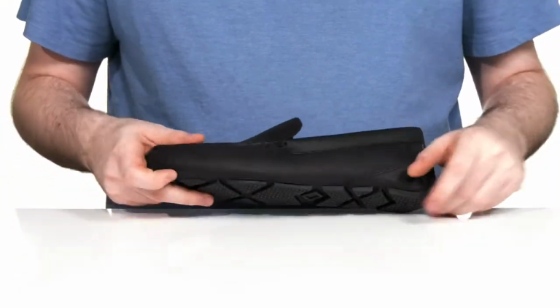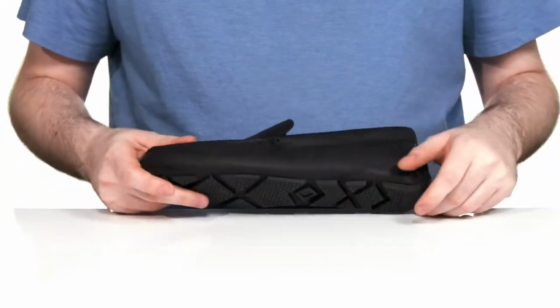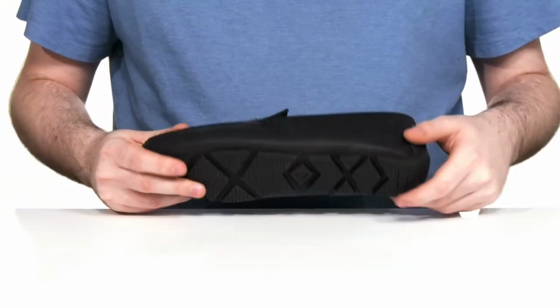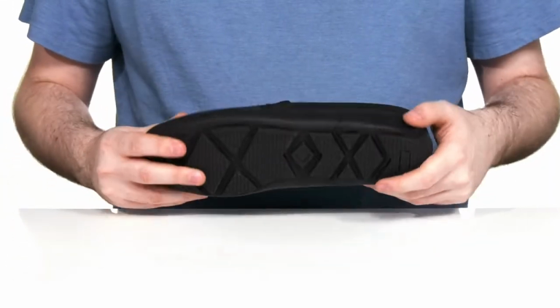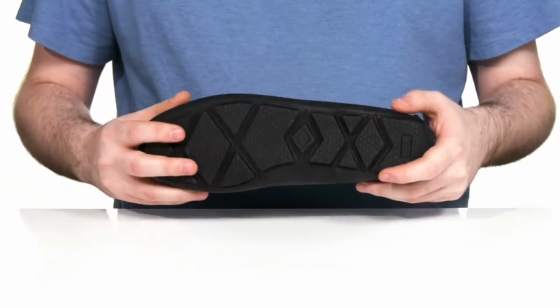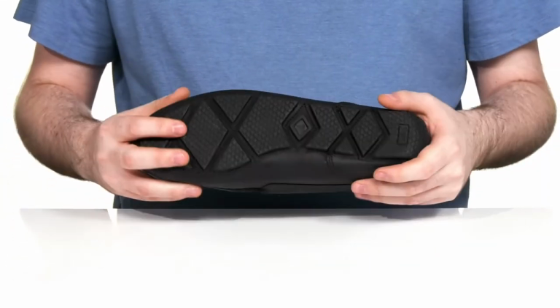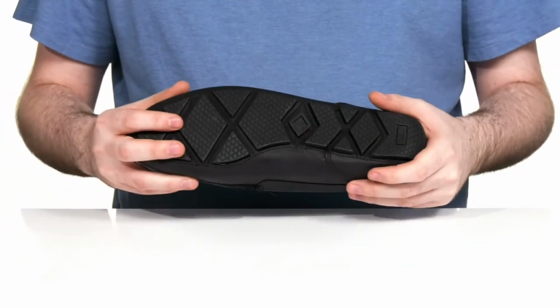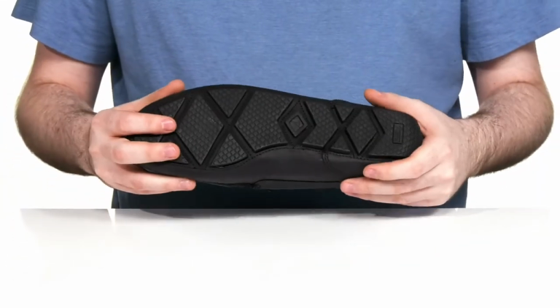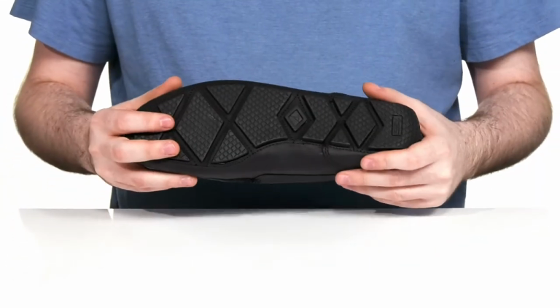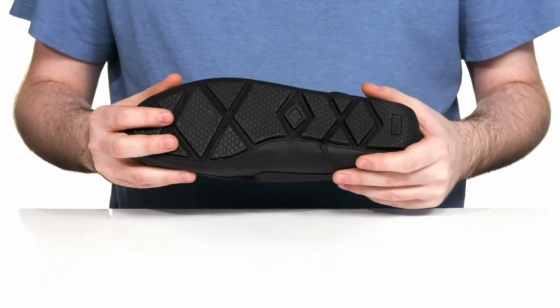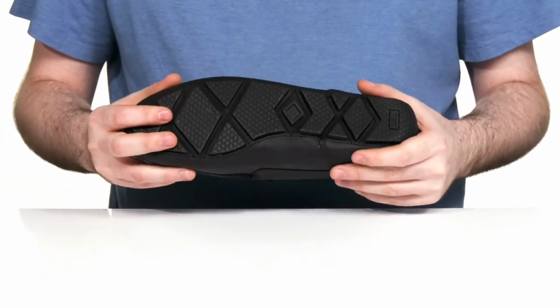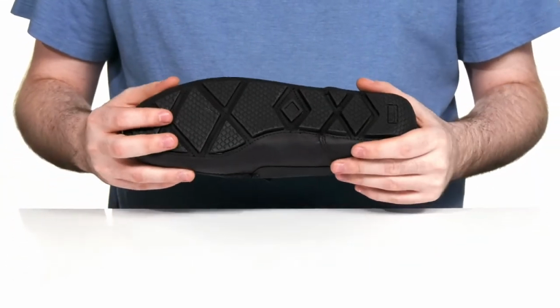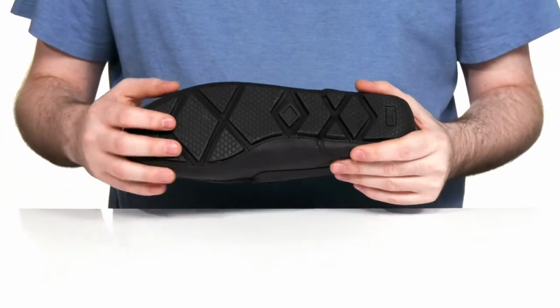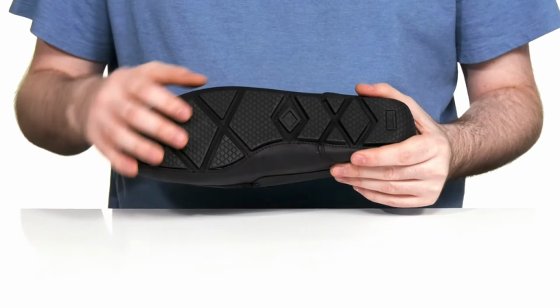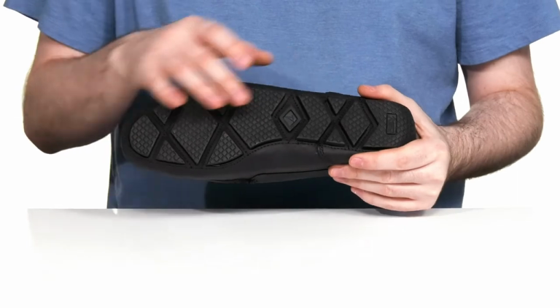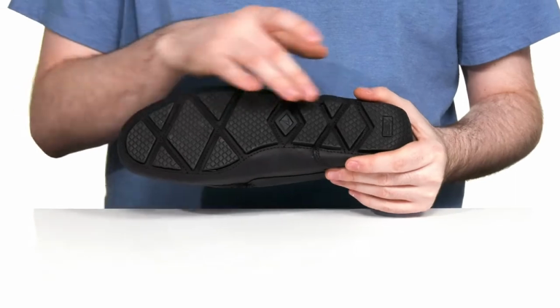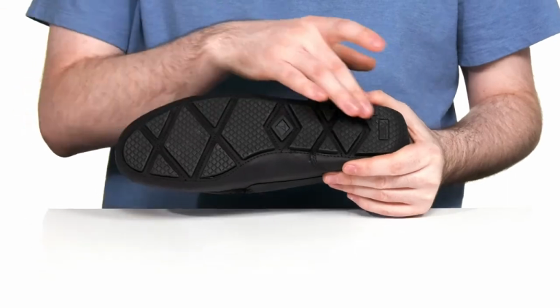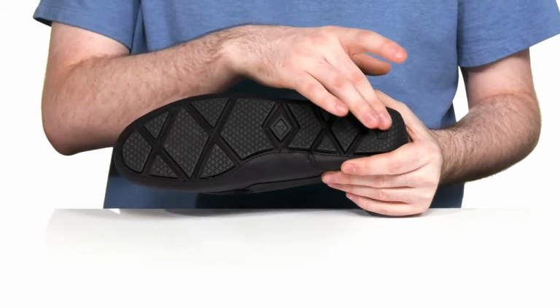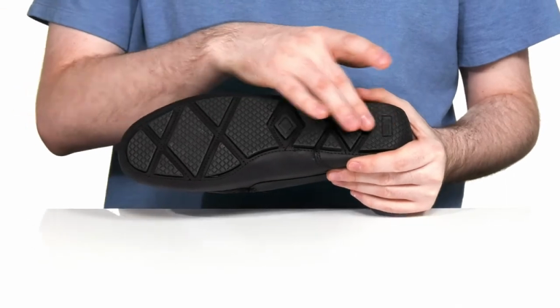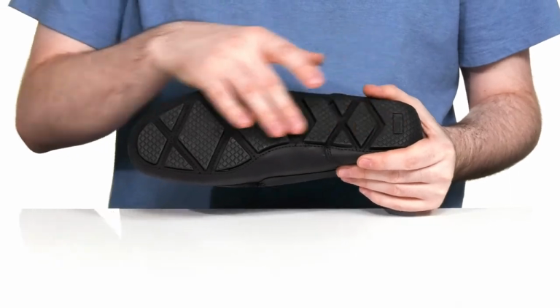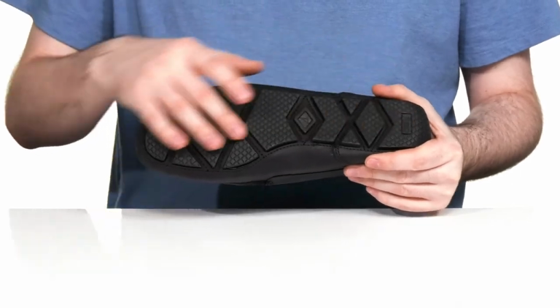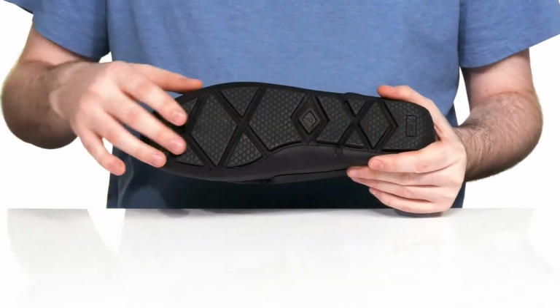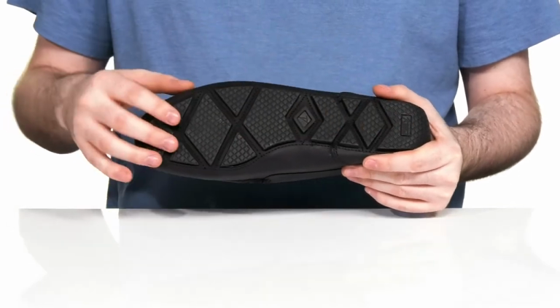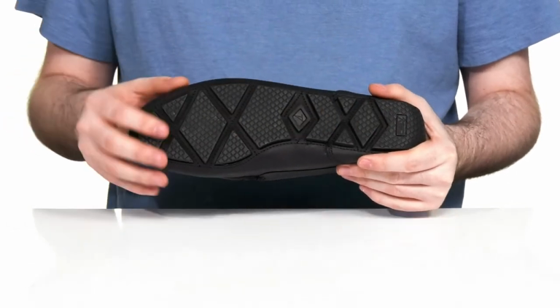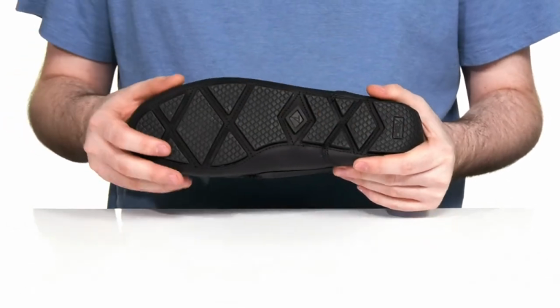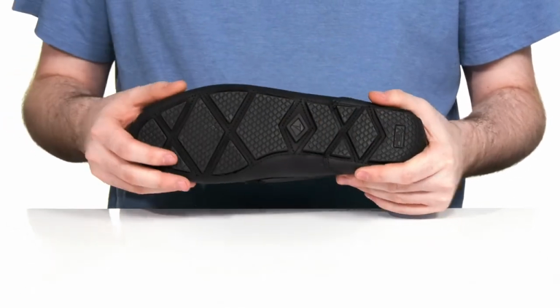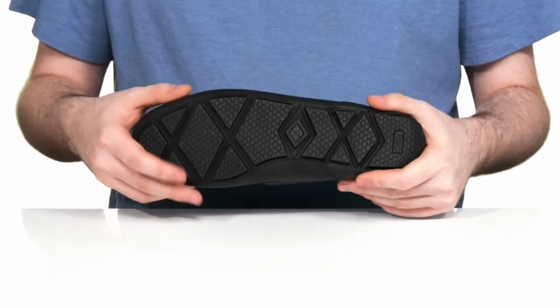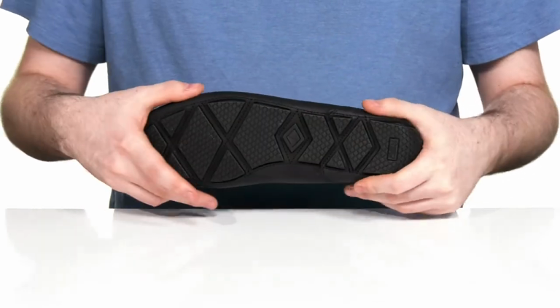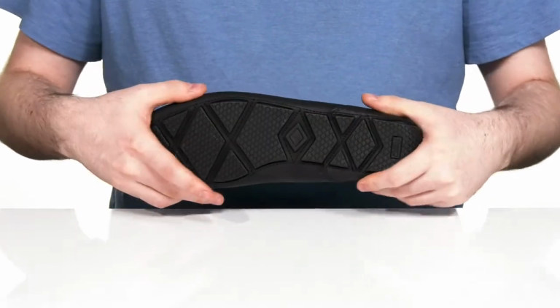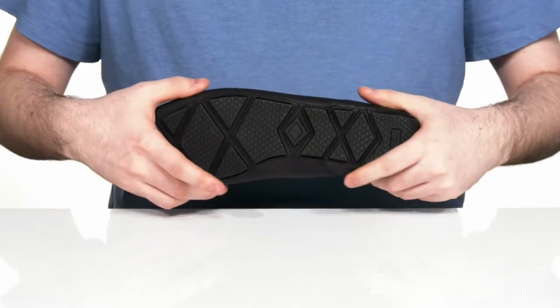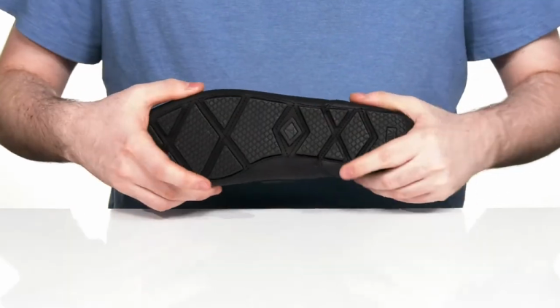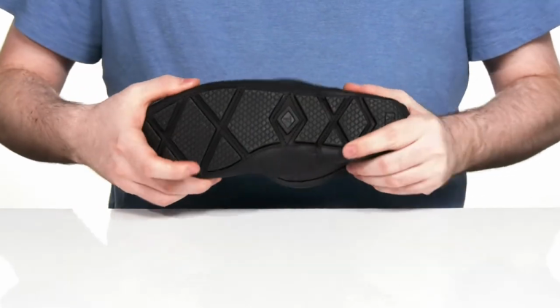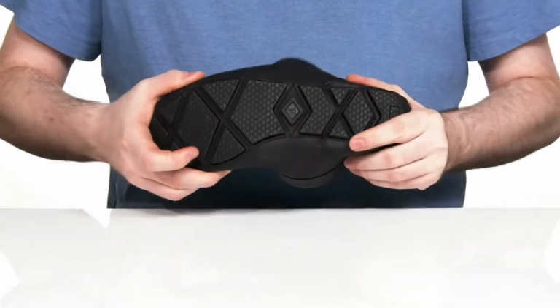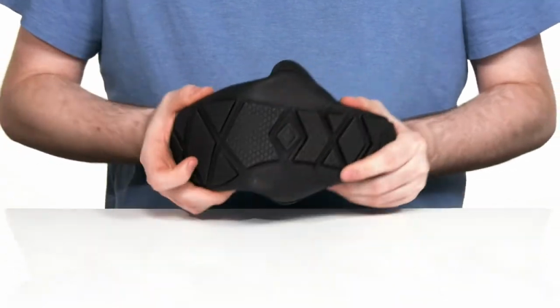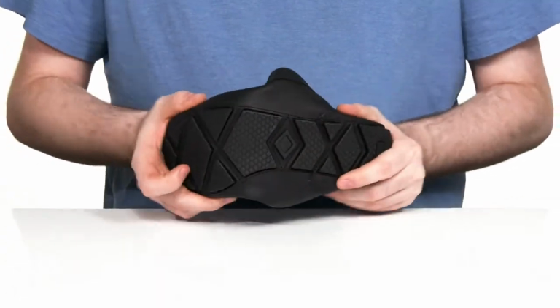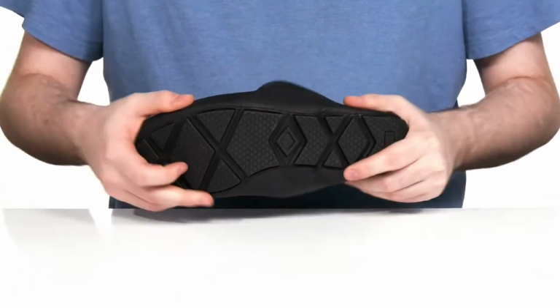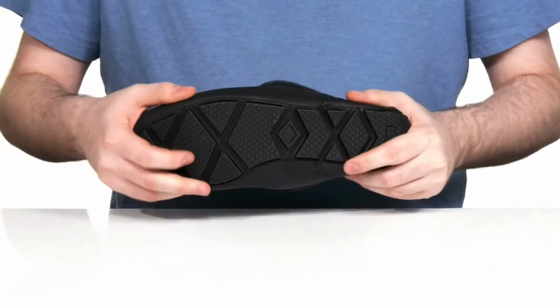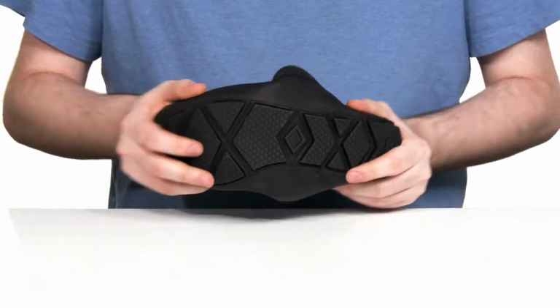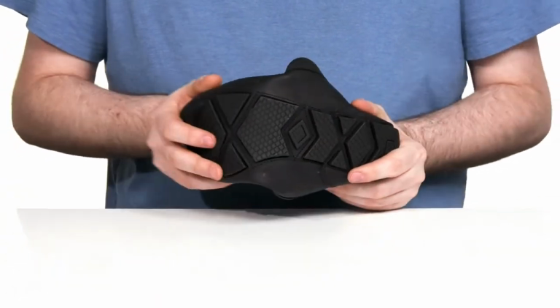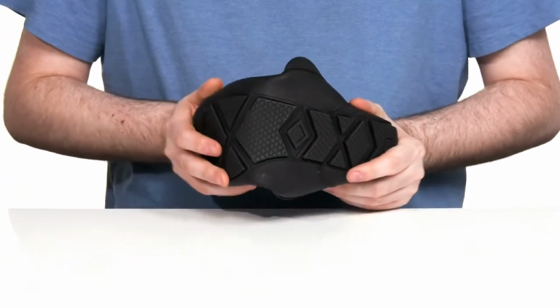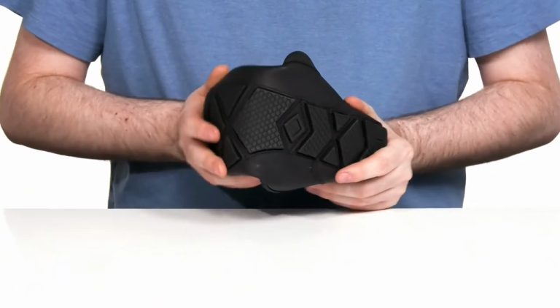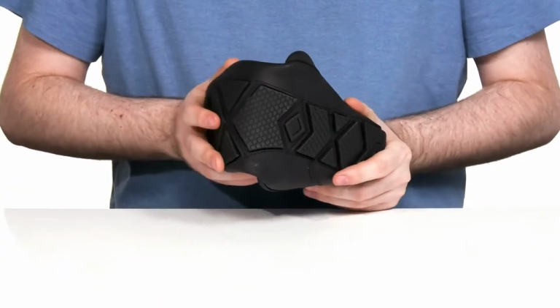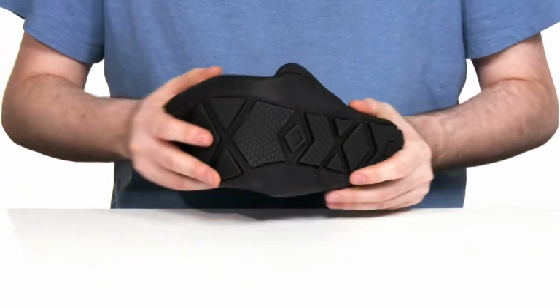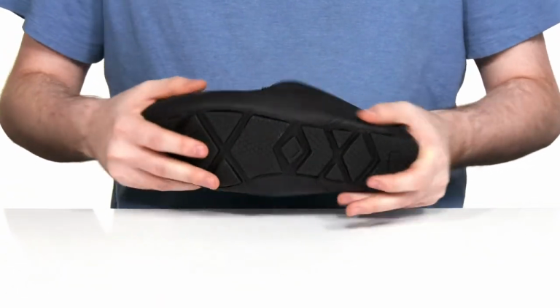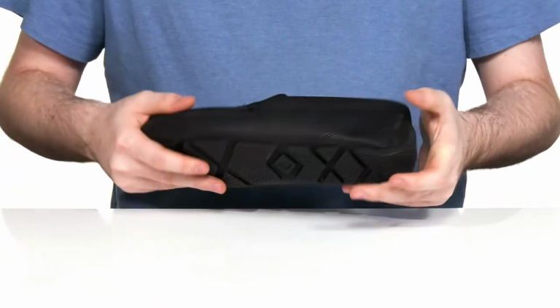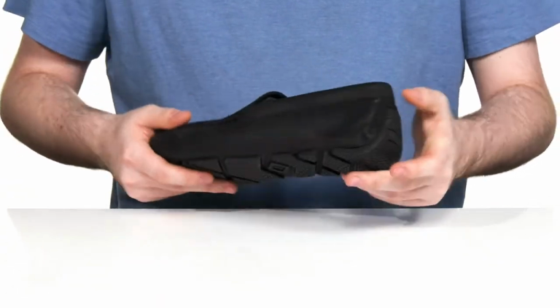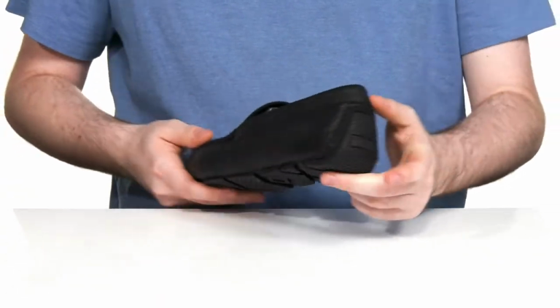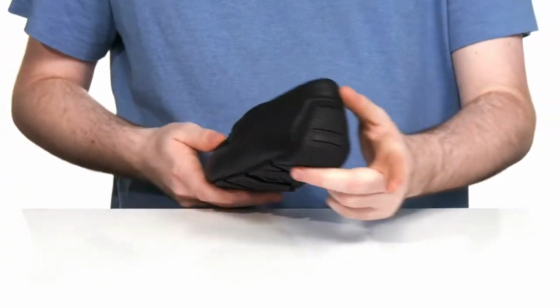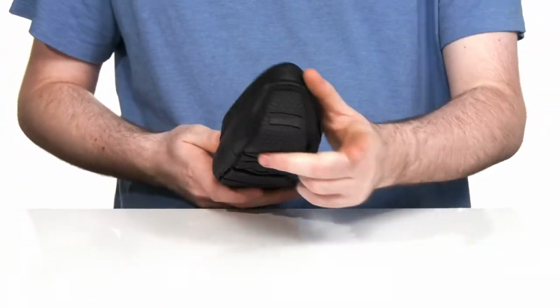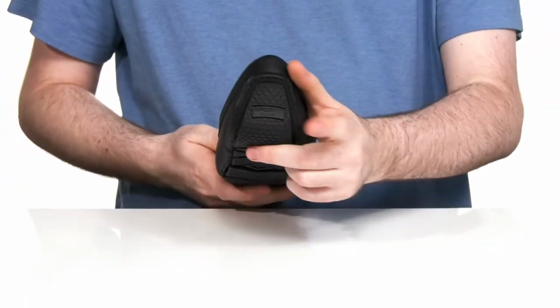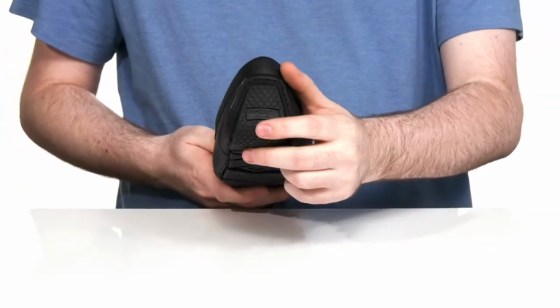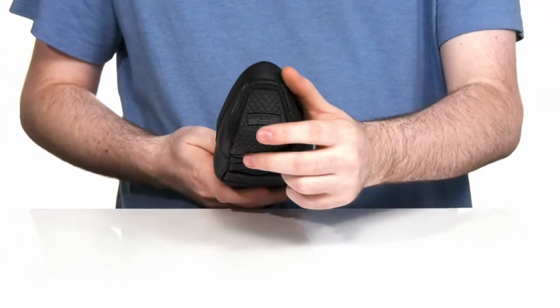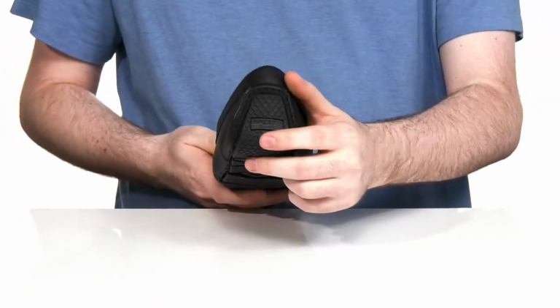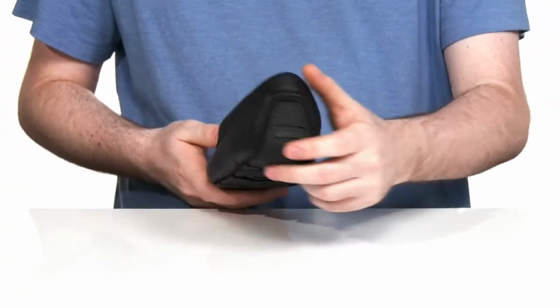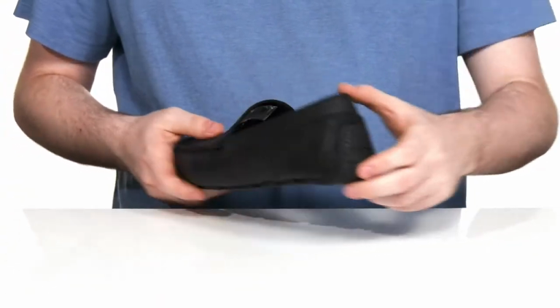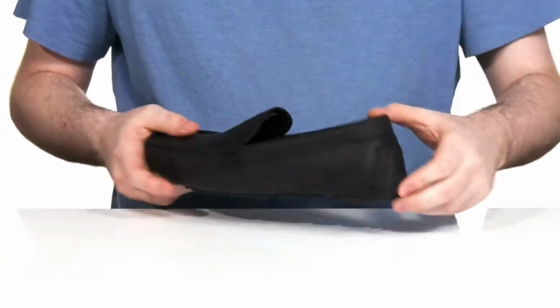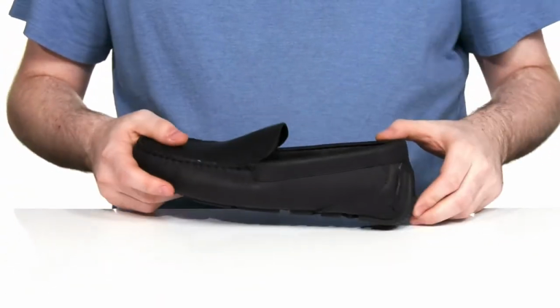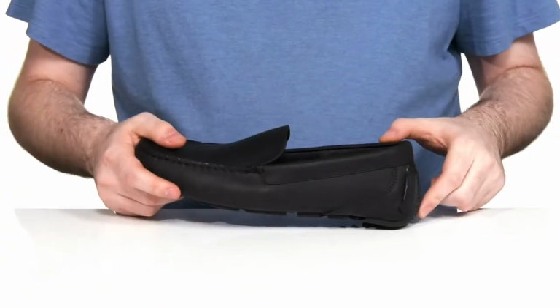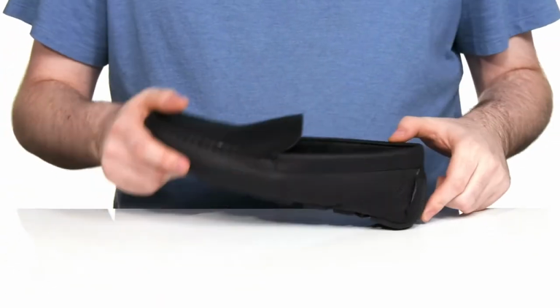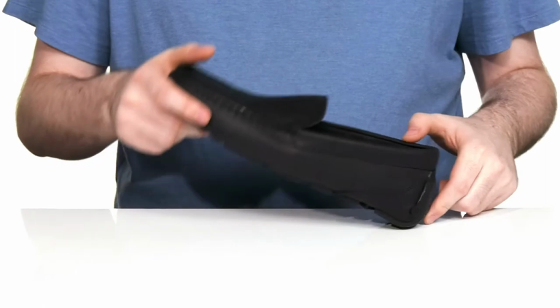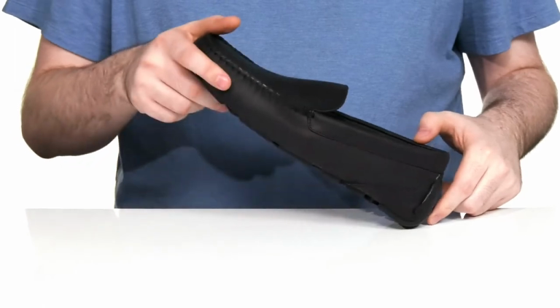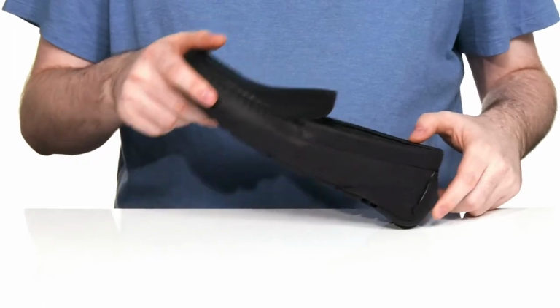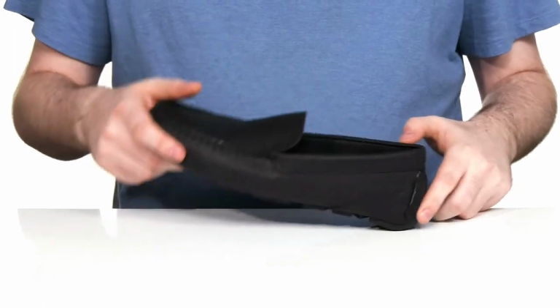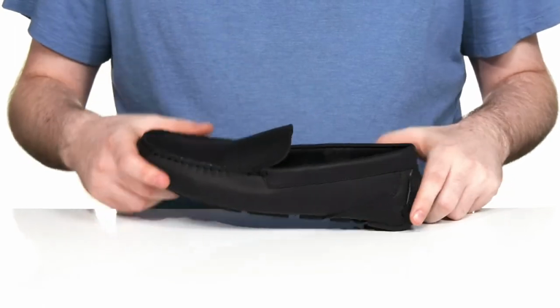Underneath it uses a synthetic outsole that offers lots of great grip. It has a lot of flex as well, with a driver's heel right there in the back.